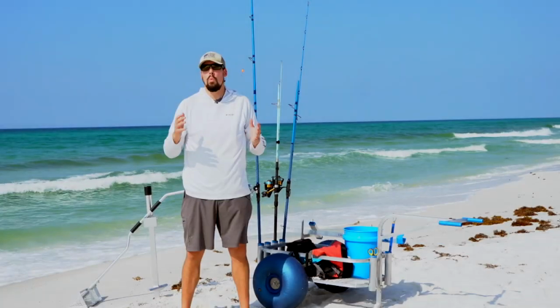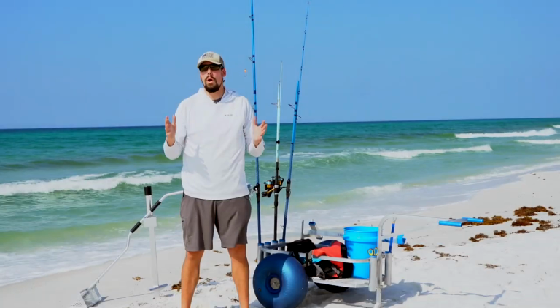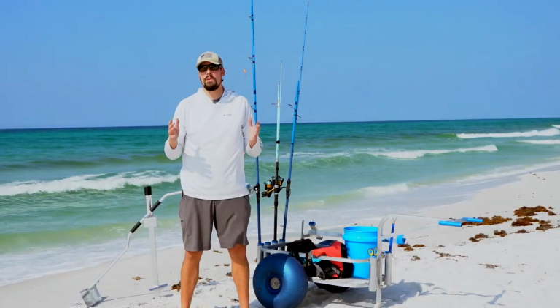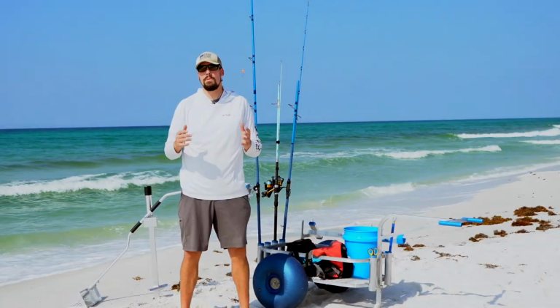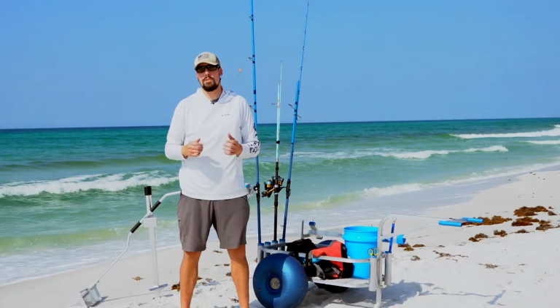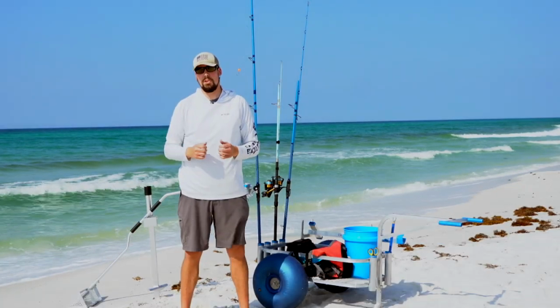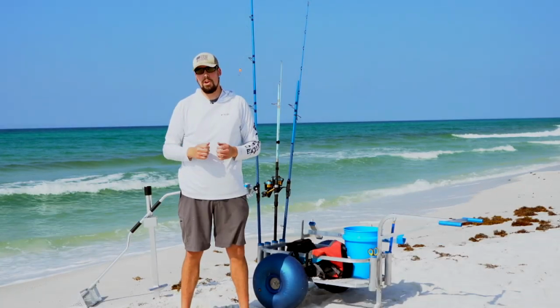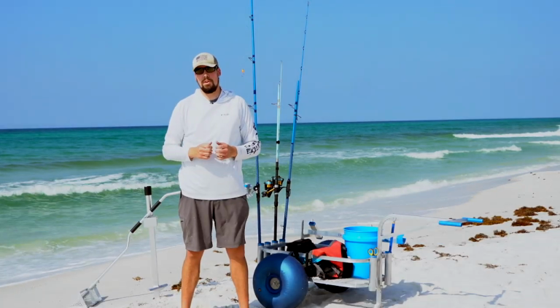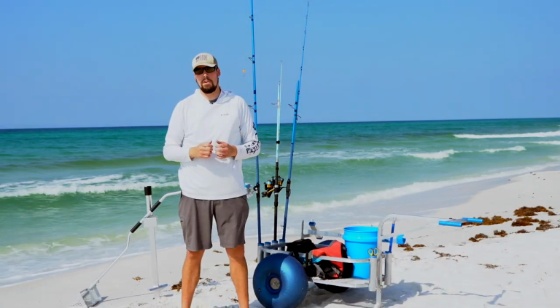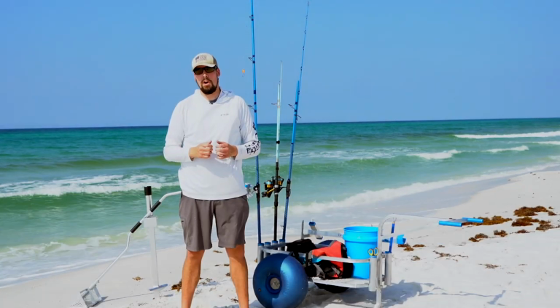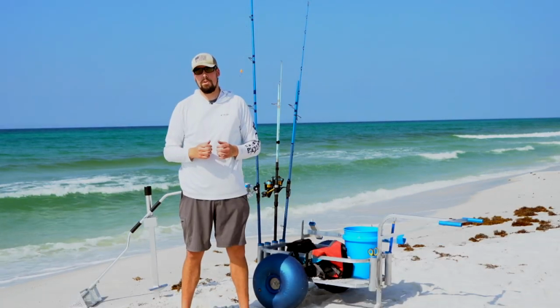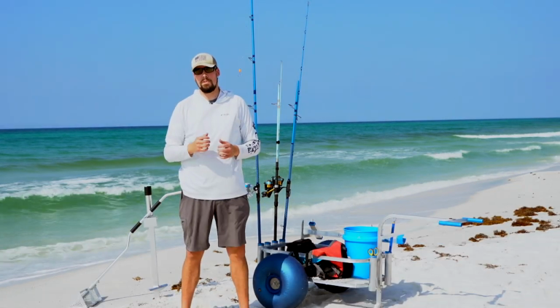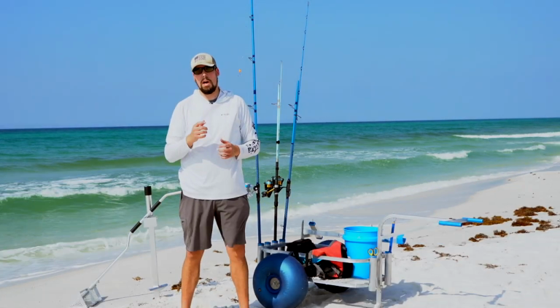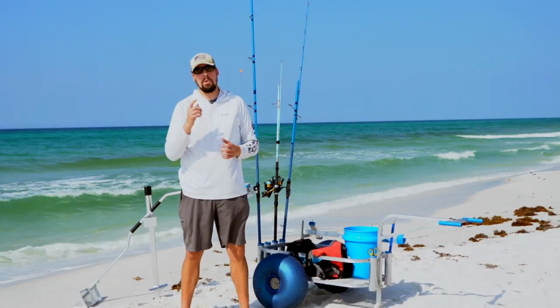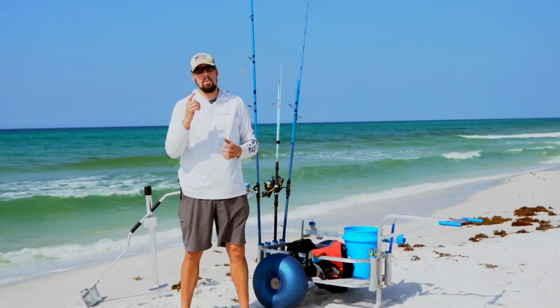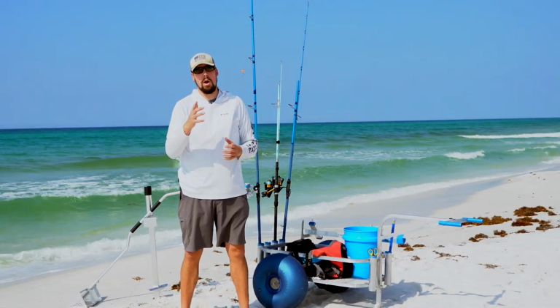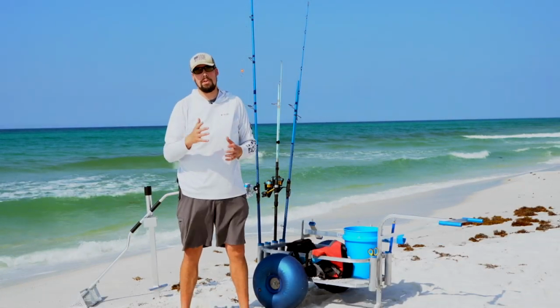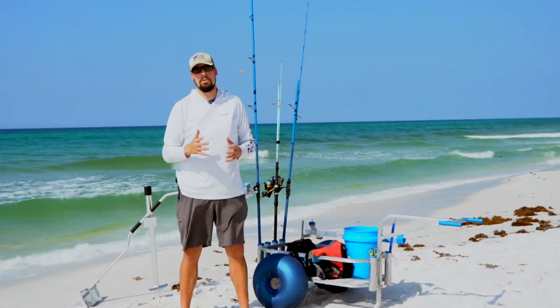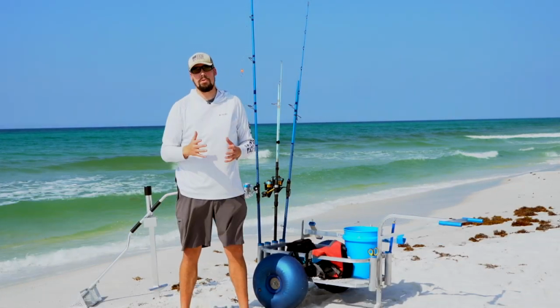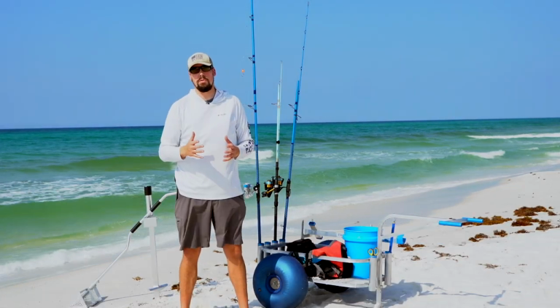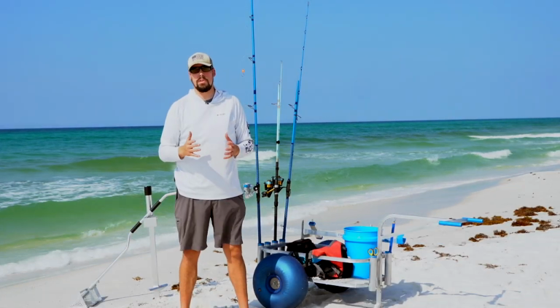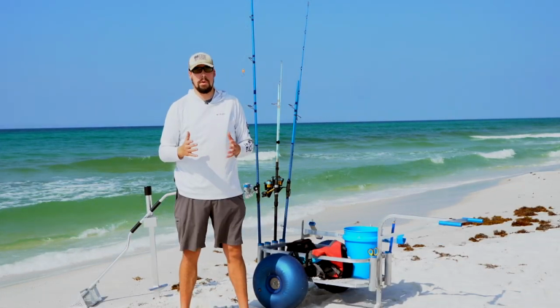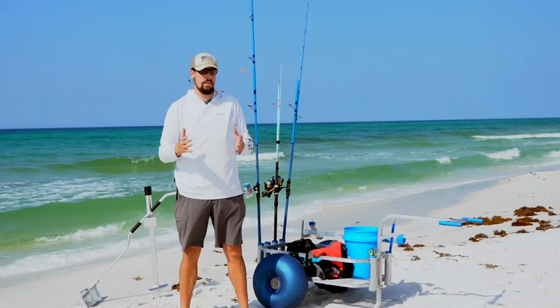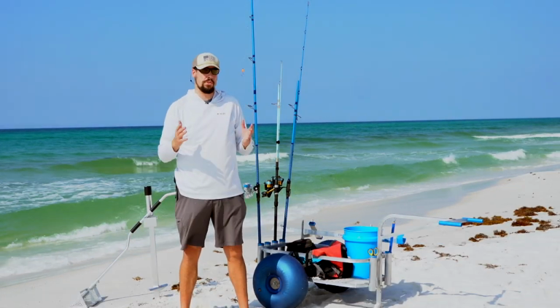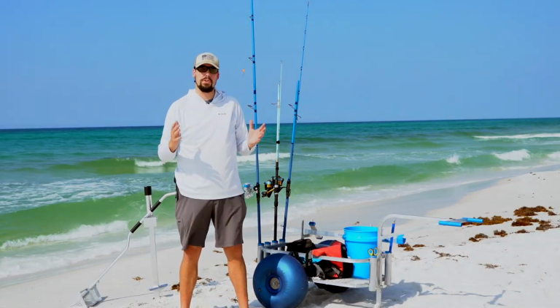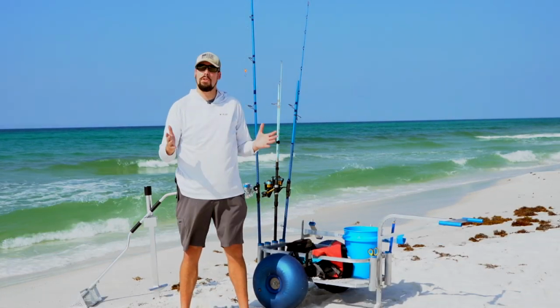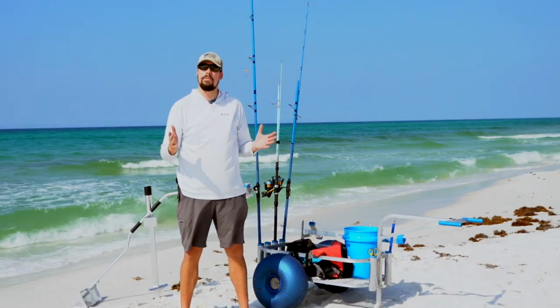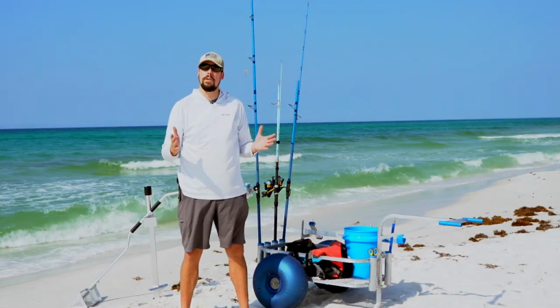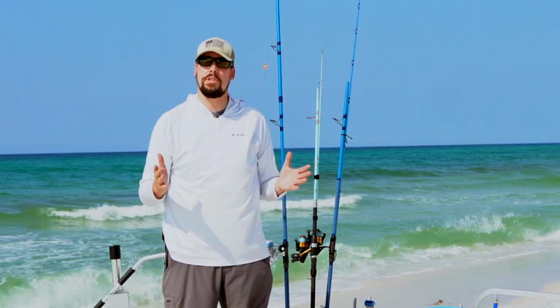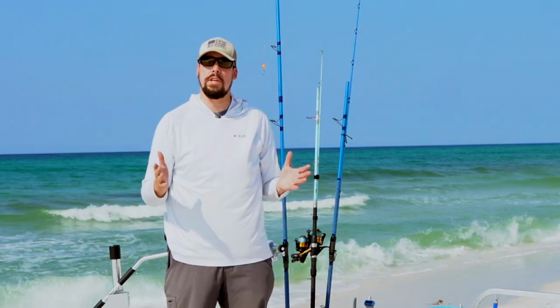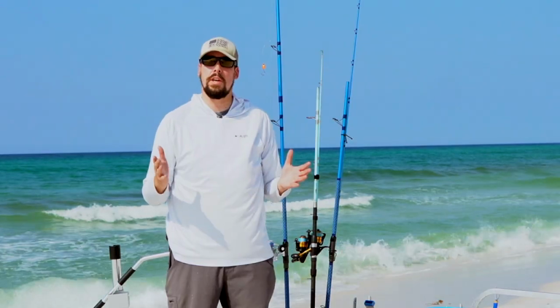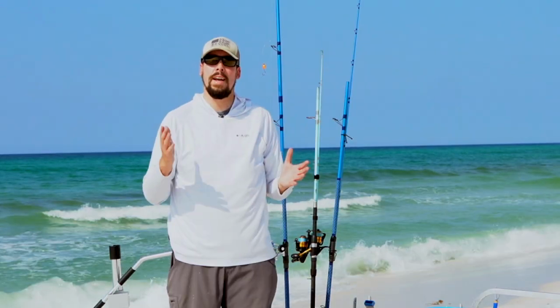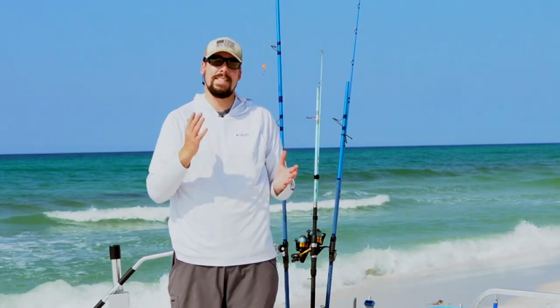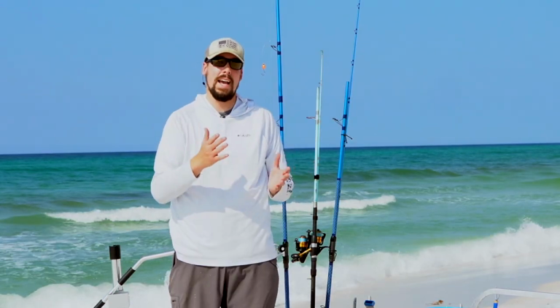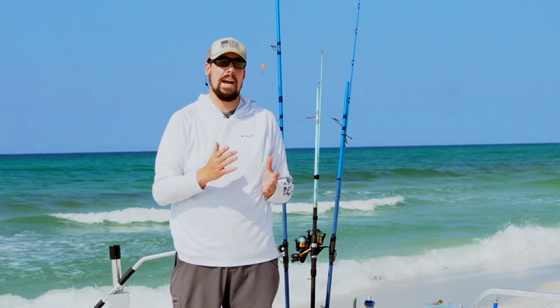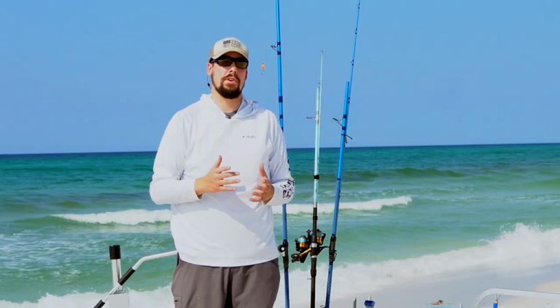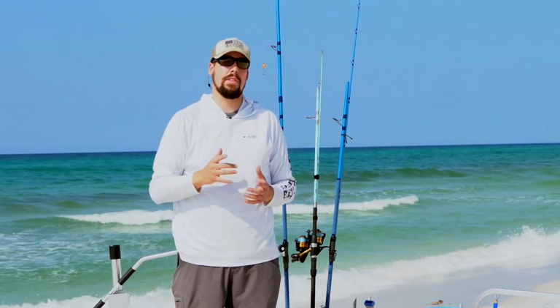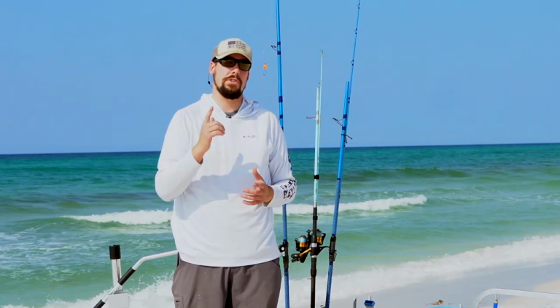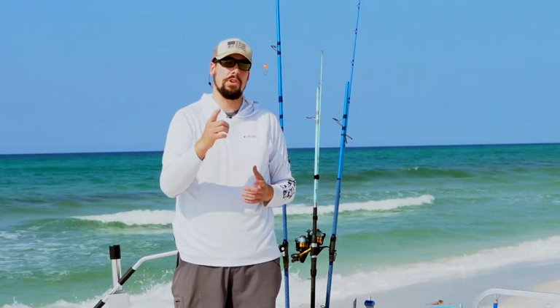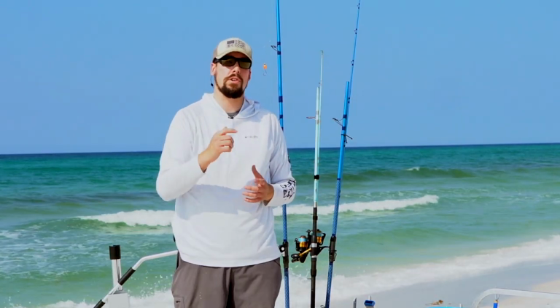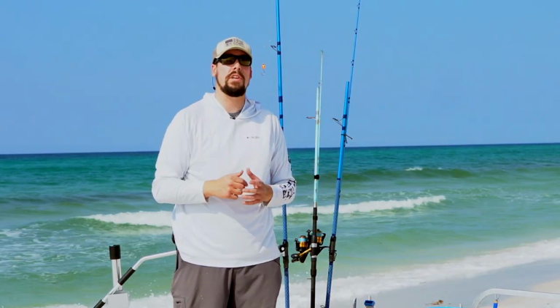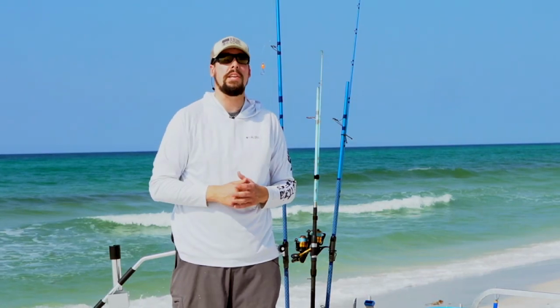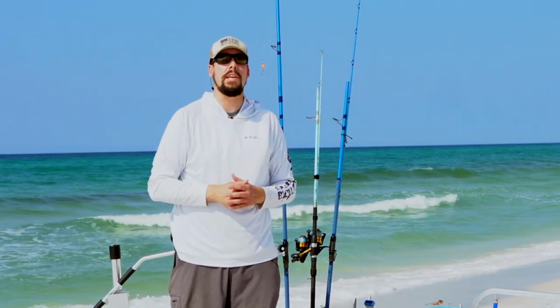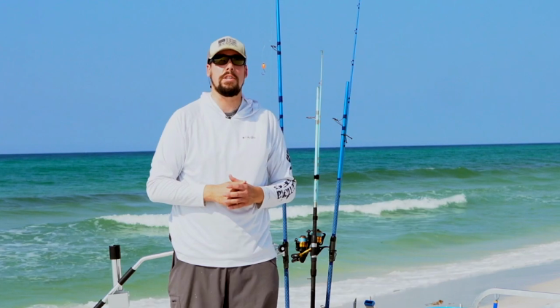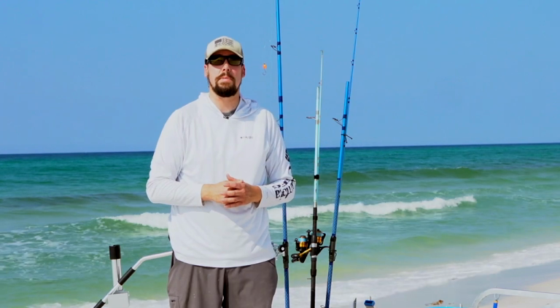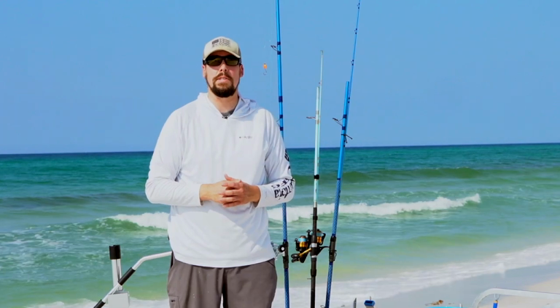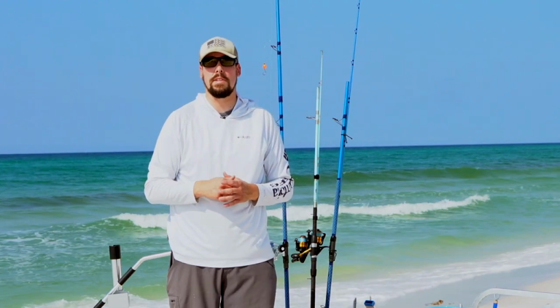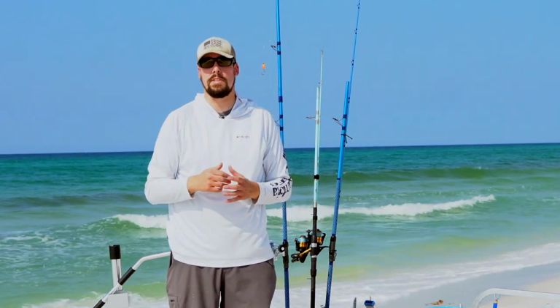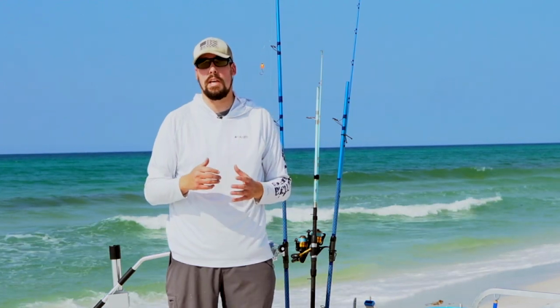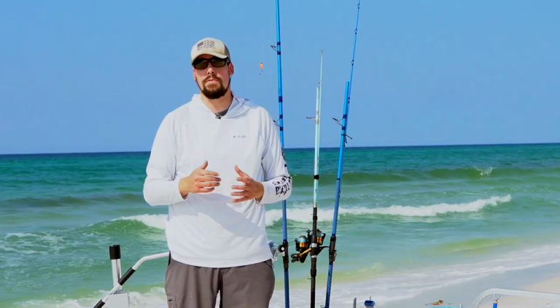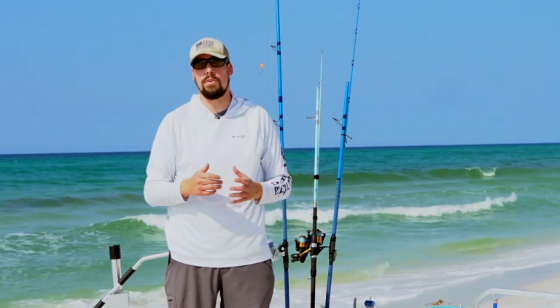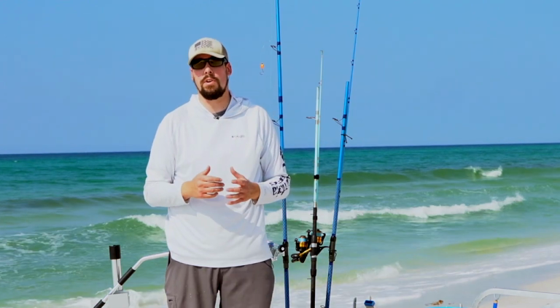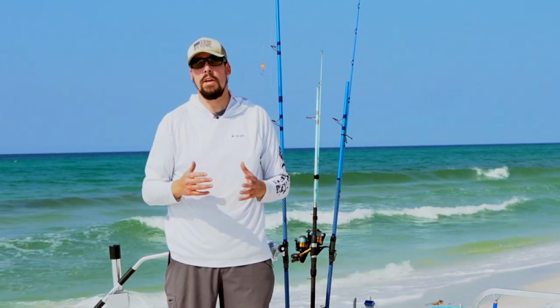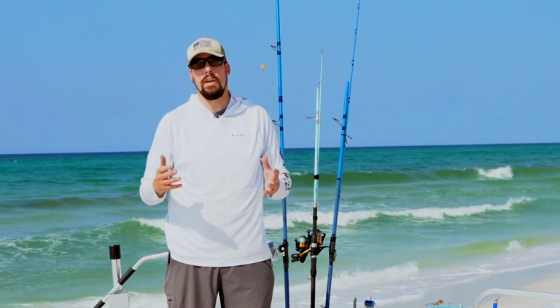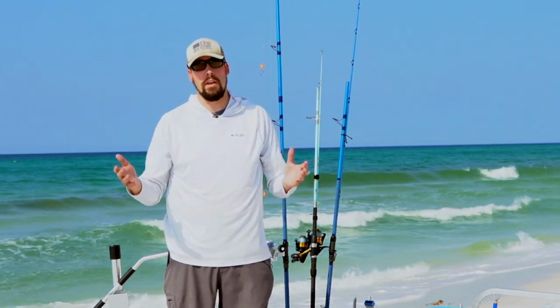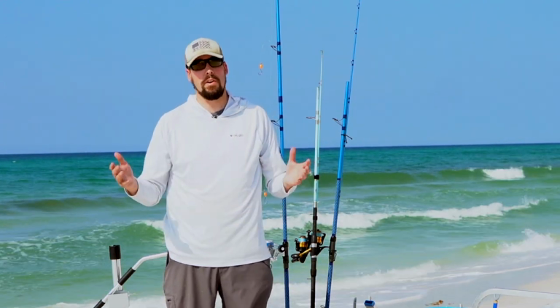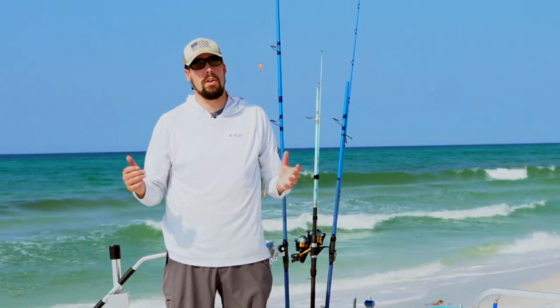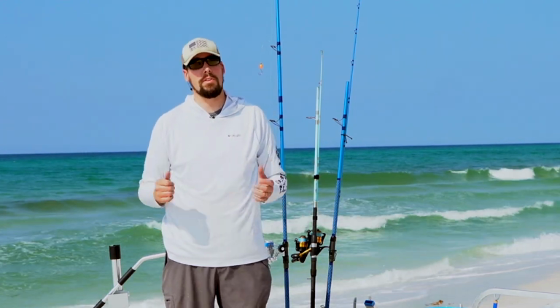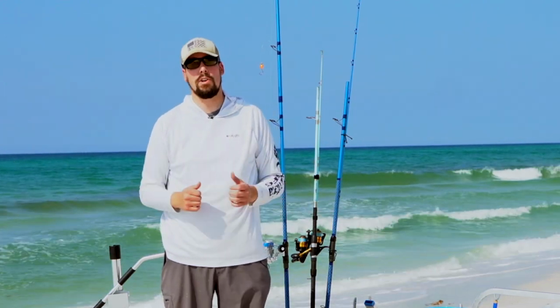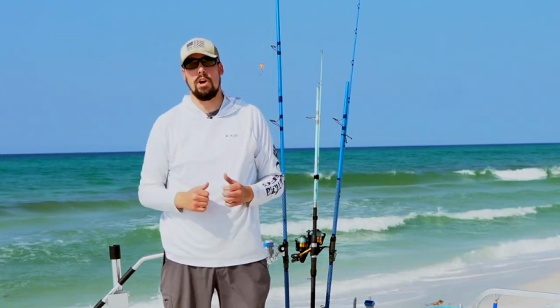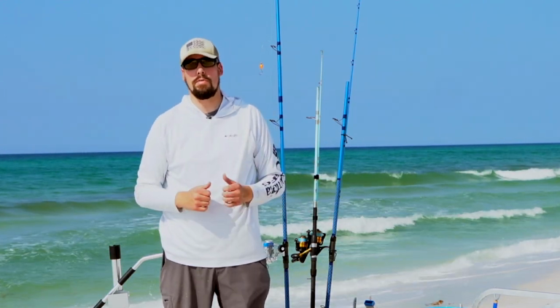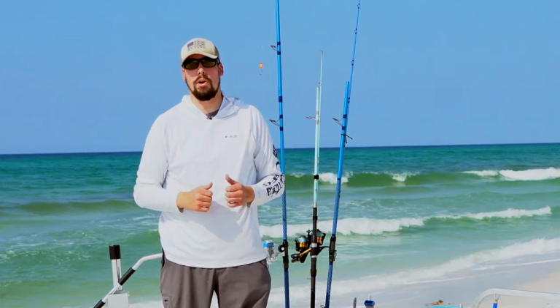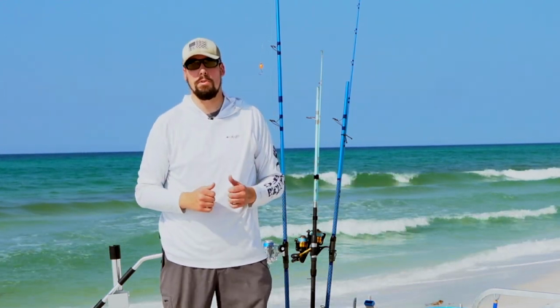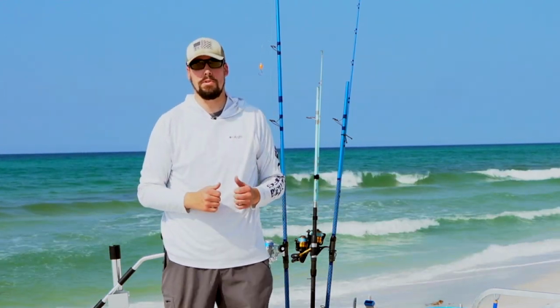Welcome to the Gulf Coast. I want to walk you through some of the surf fishing tackle that you're going to need to be successful here along the Gulf Coast.